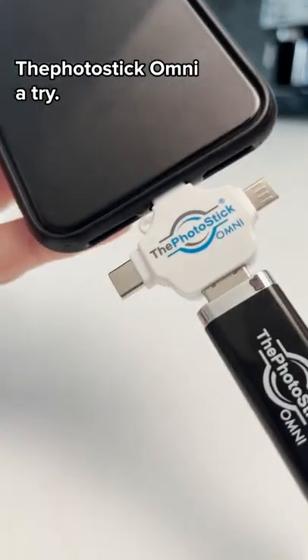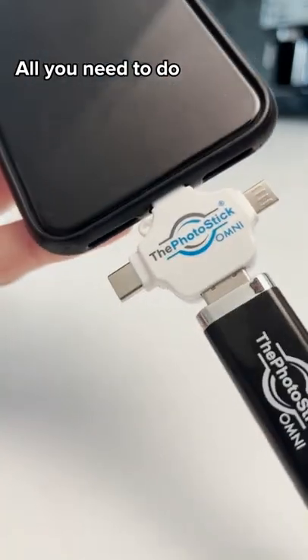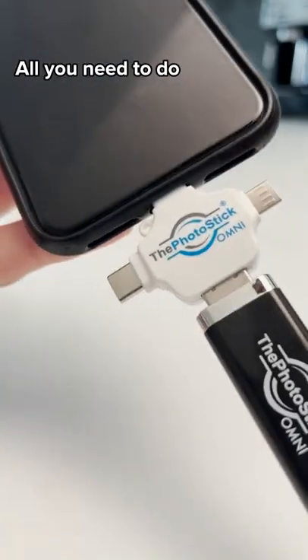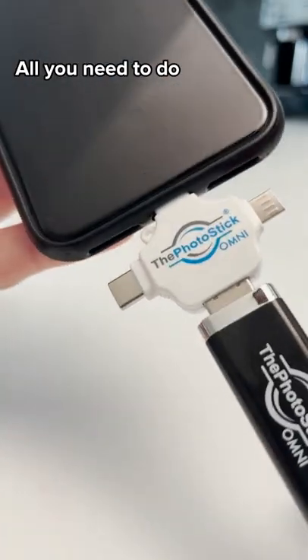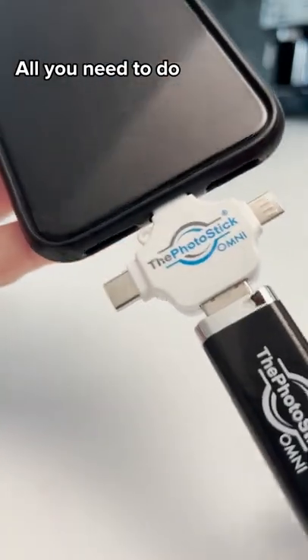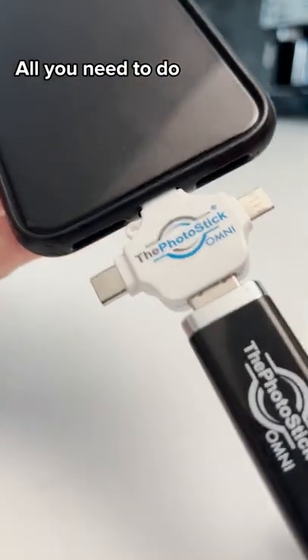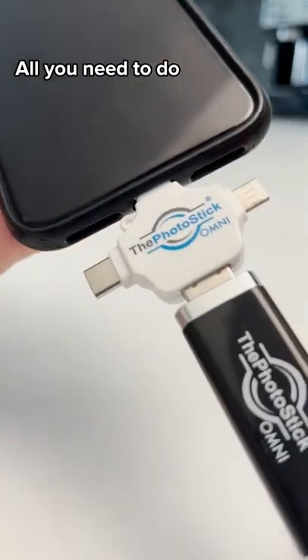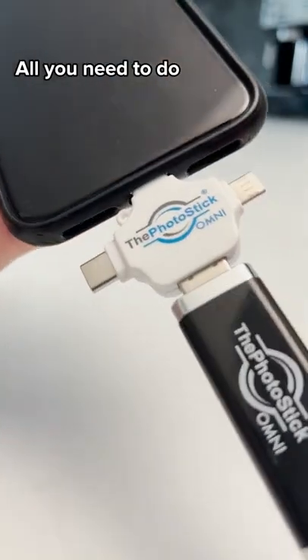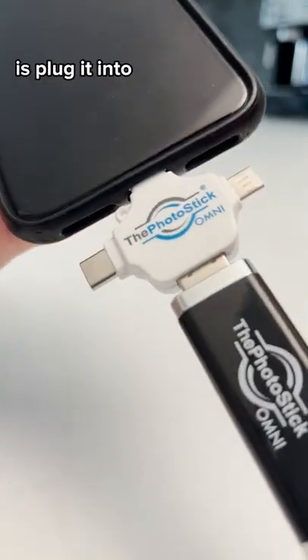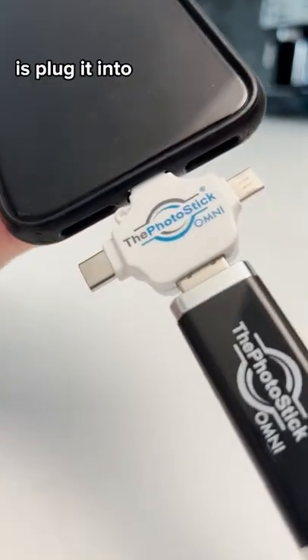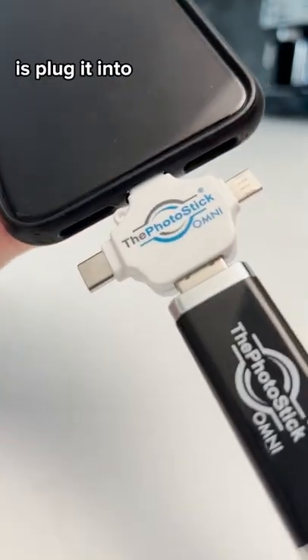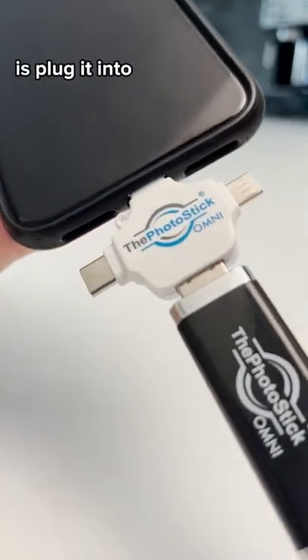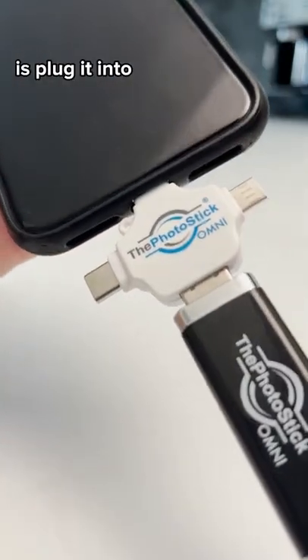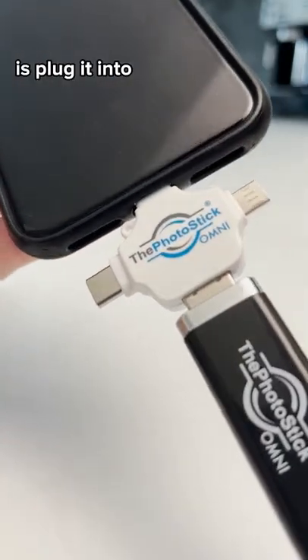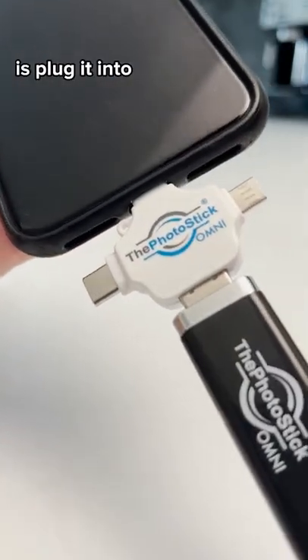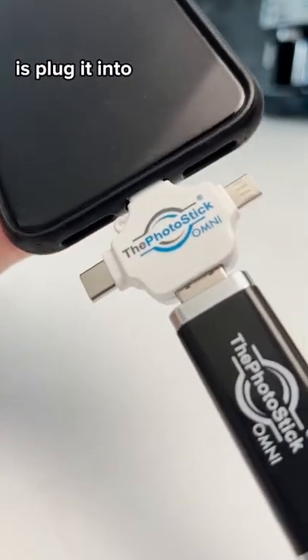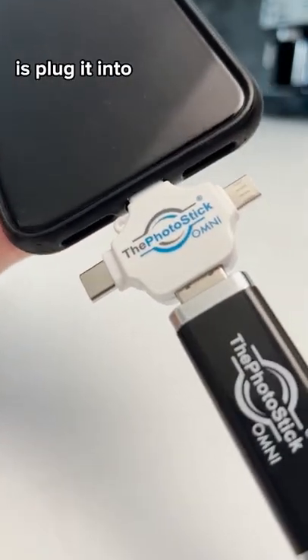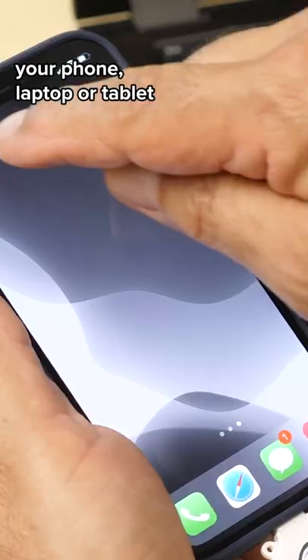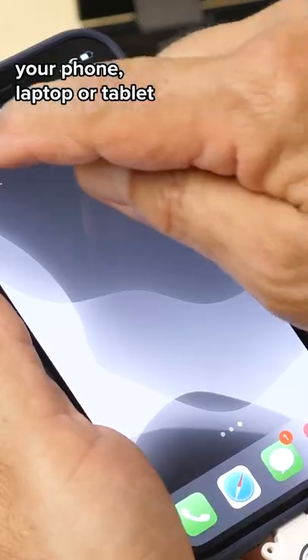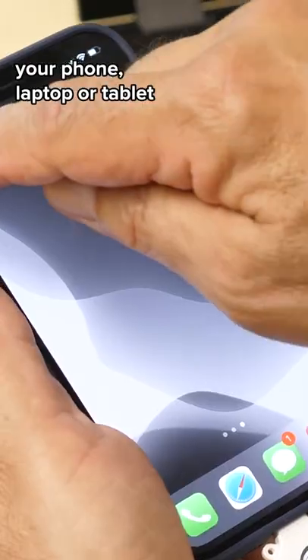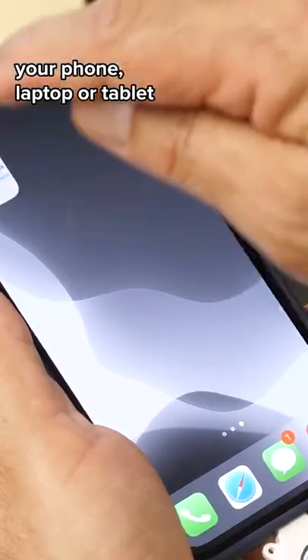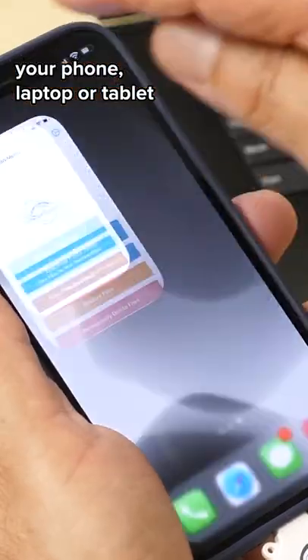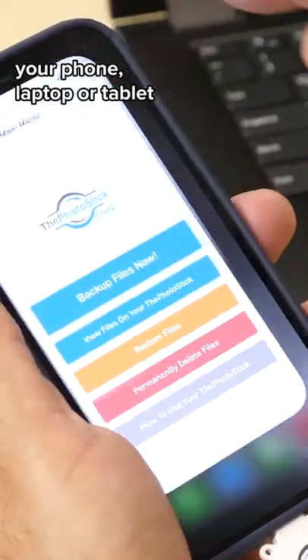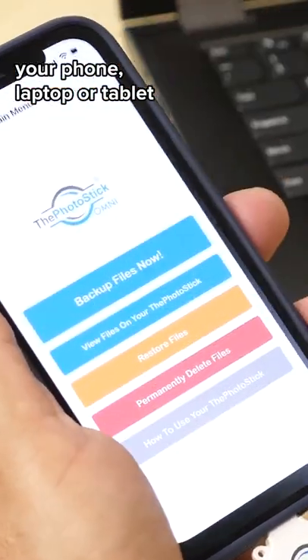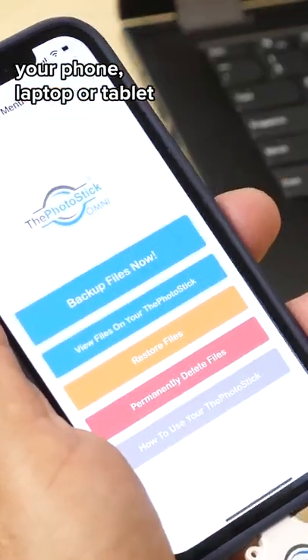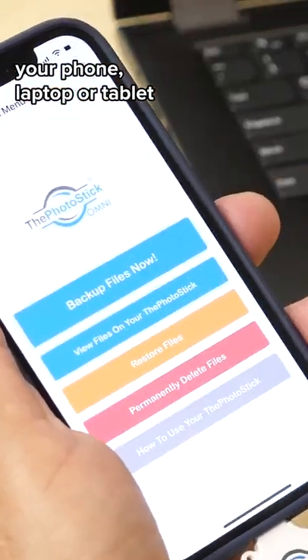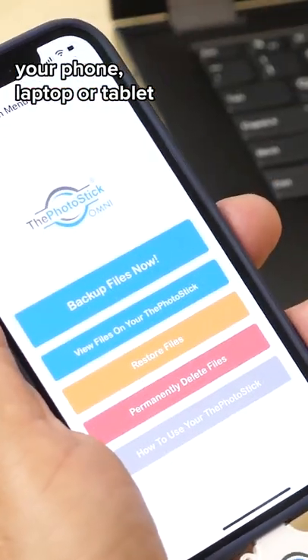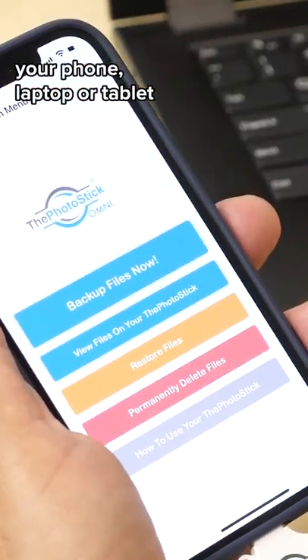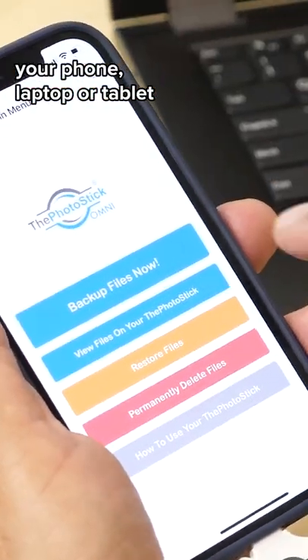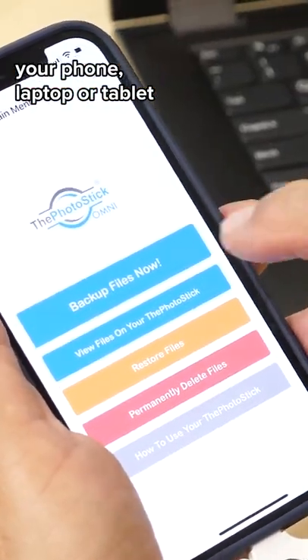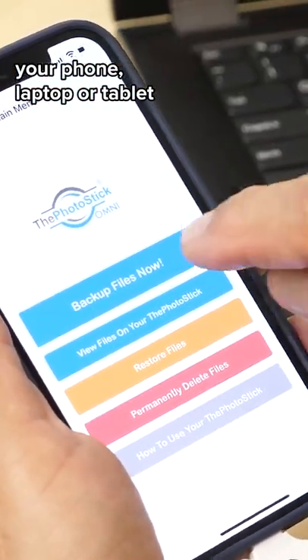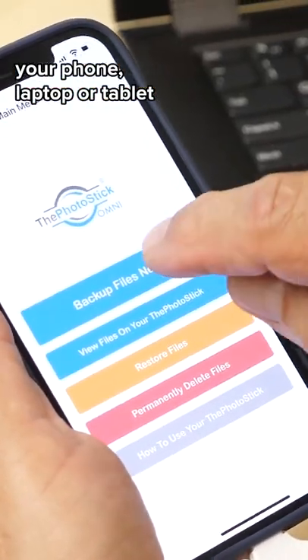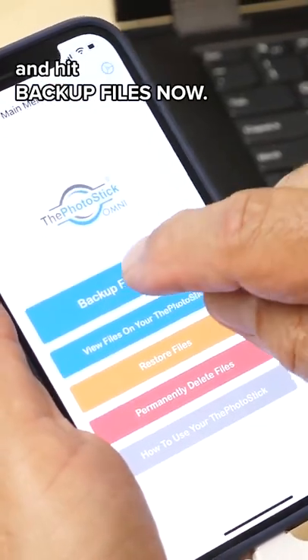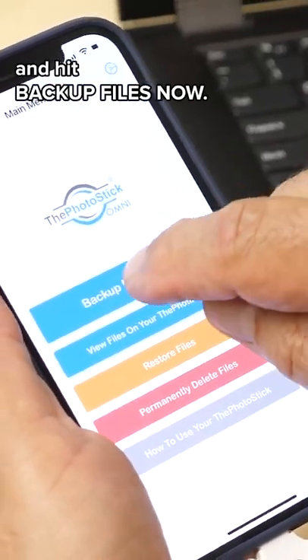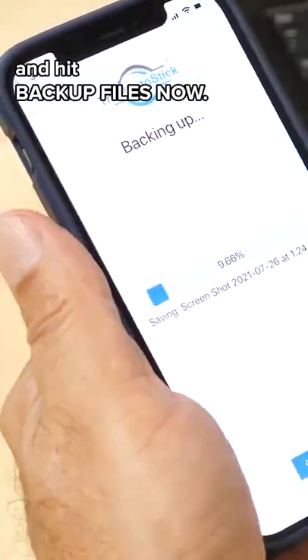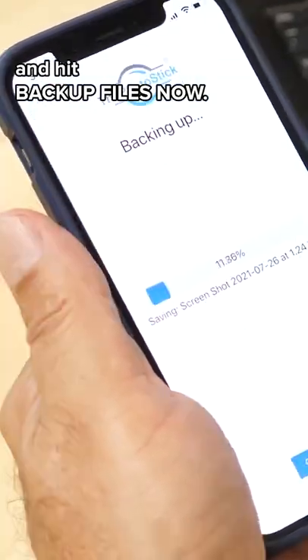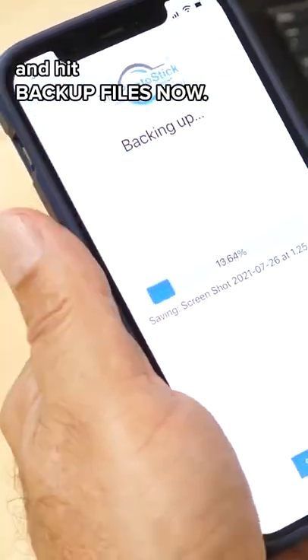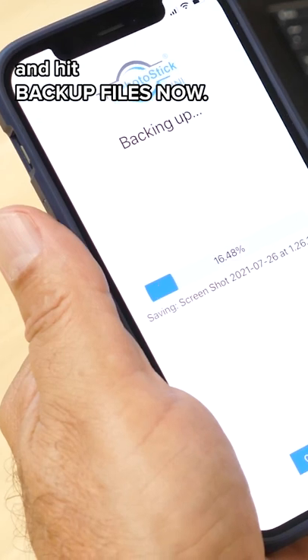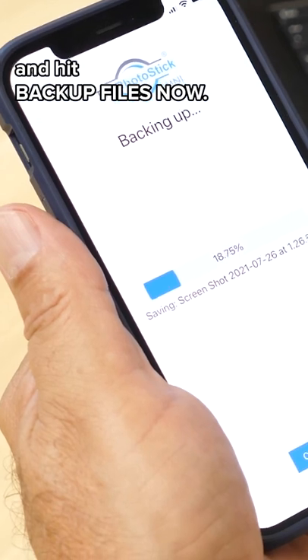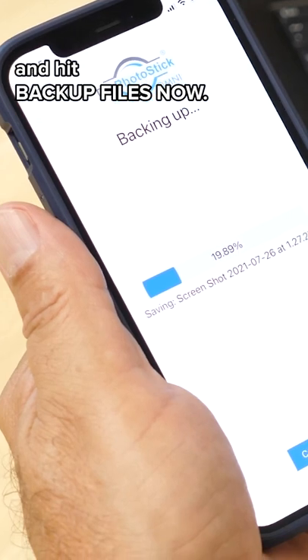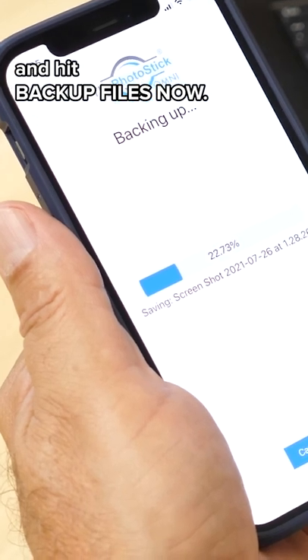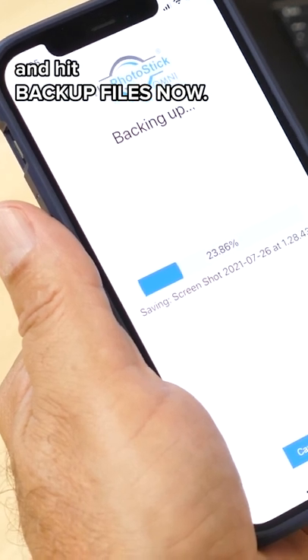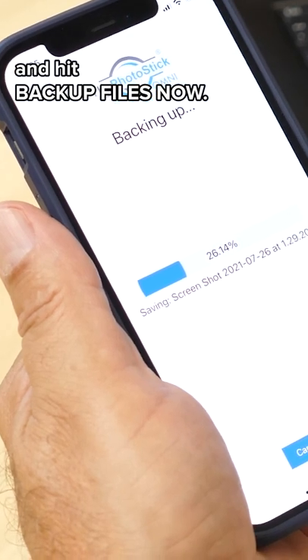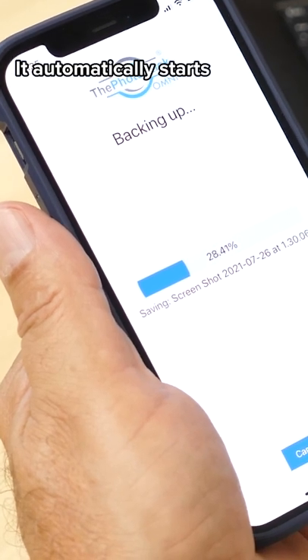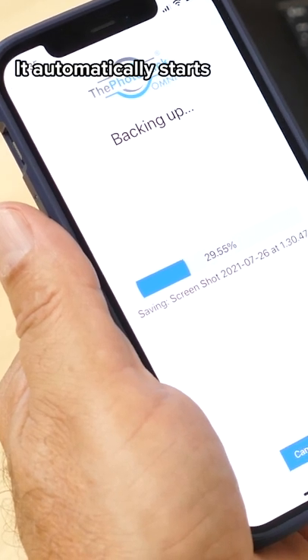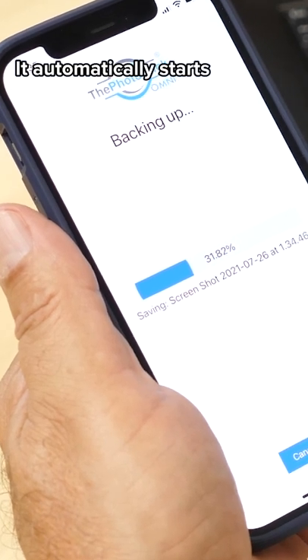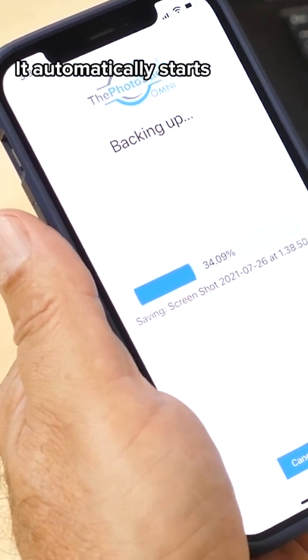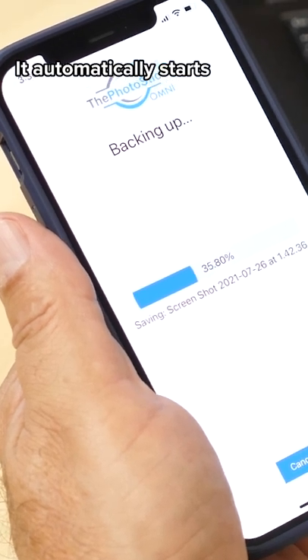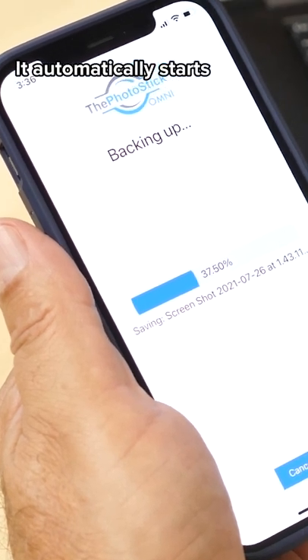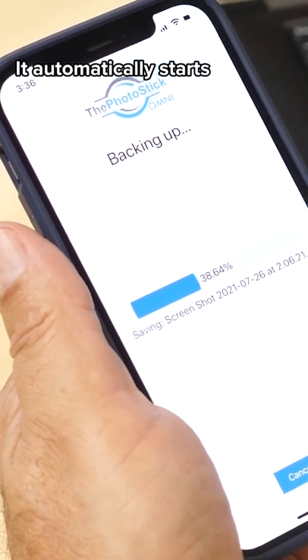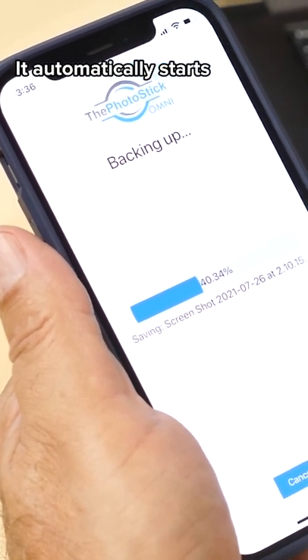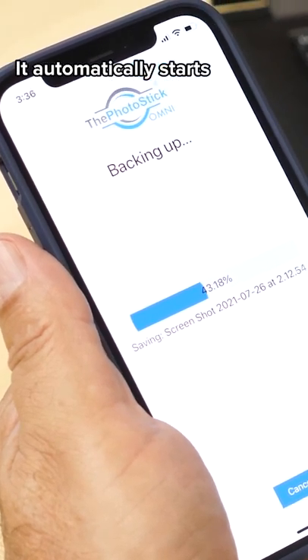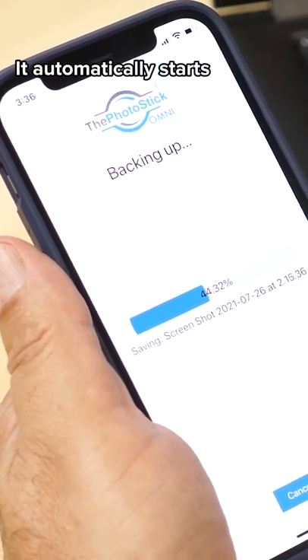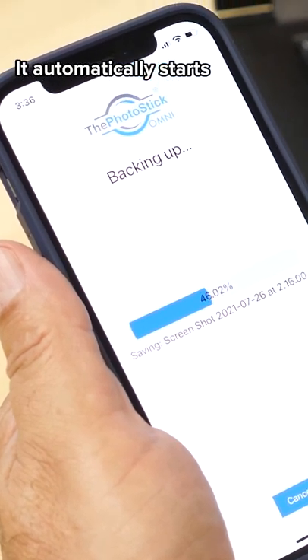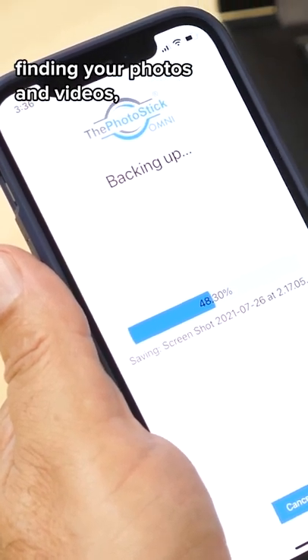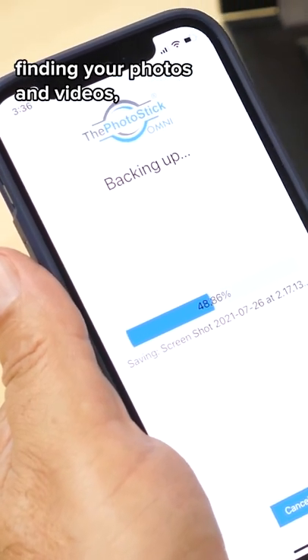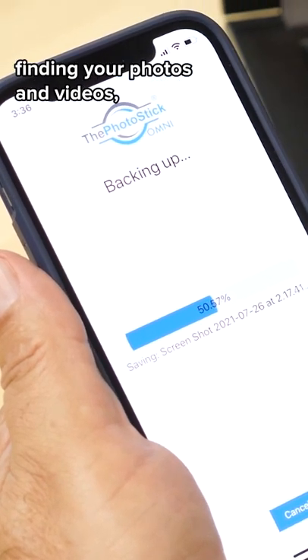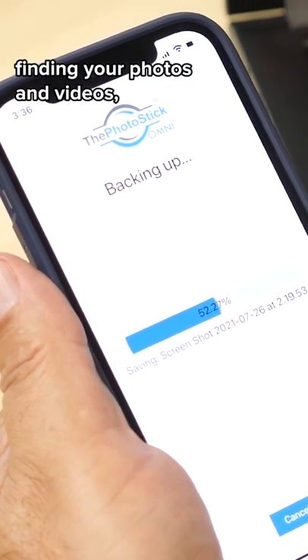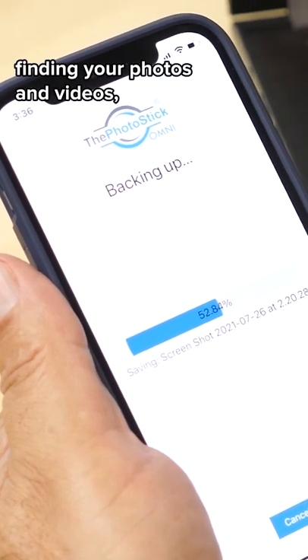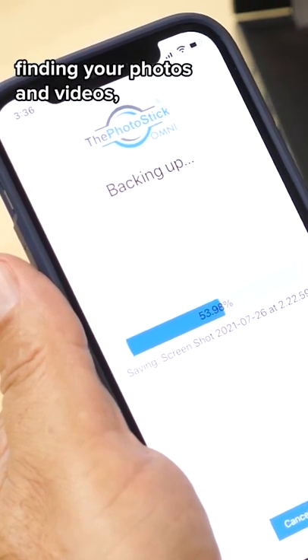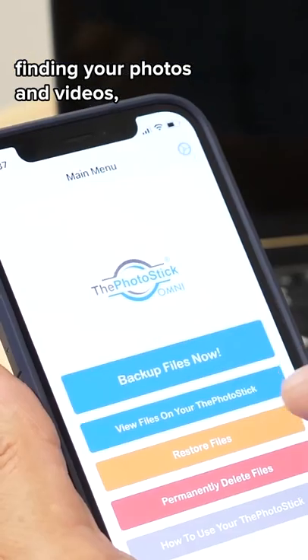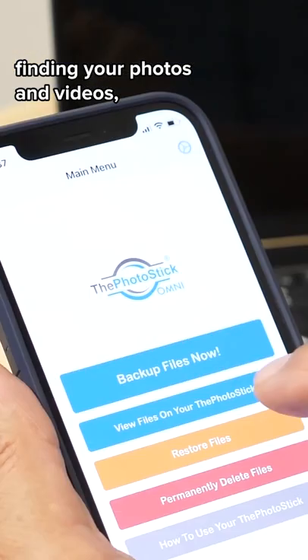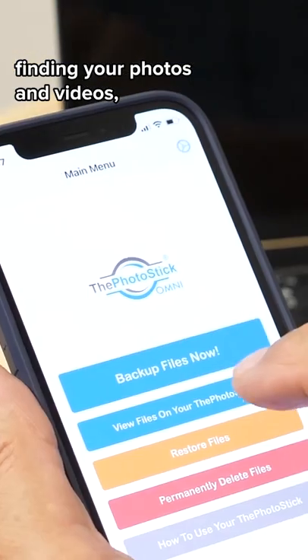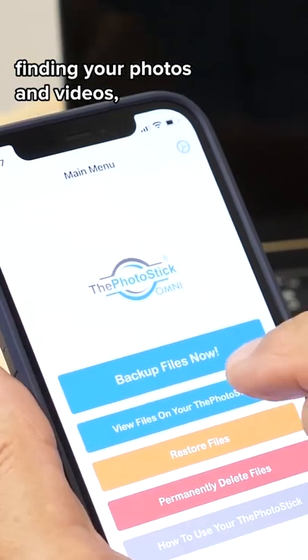All you need to do is plug it into your phone, laptop, or tablet and hit backup files now. It automatically starts finding your photos and videos.